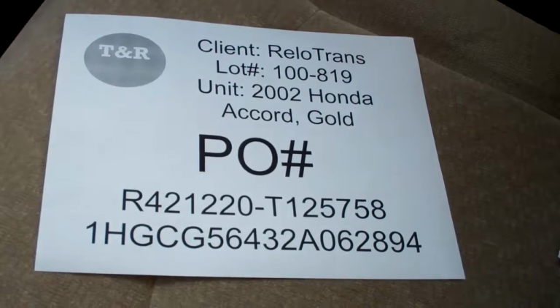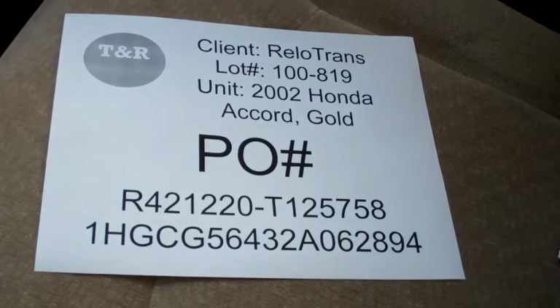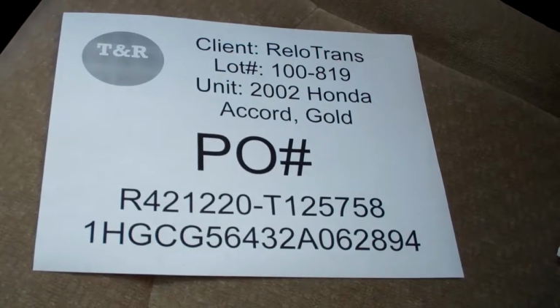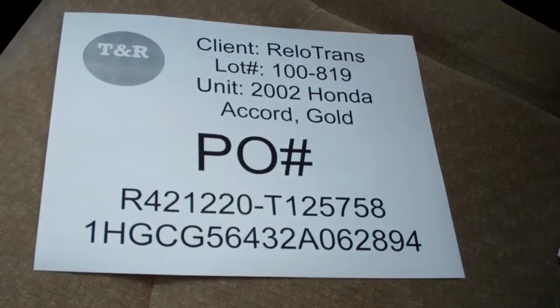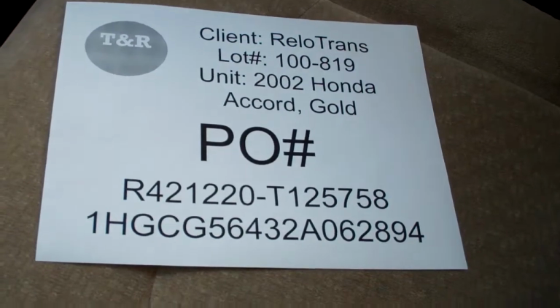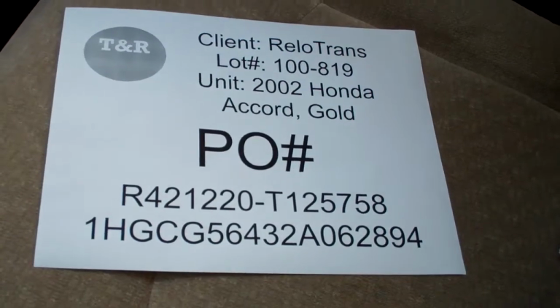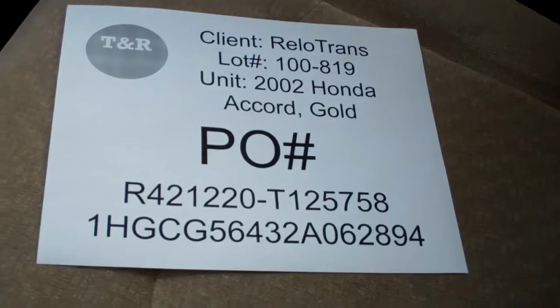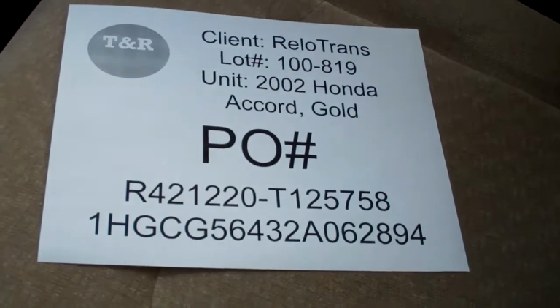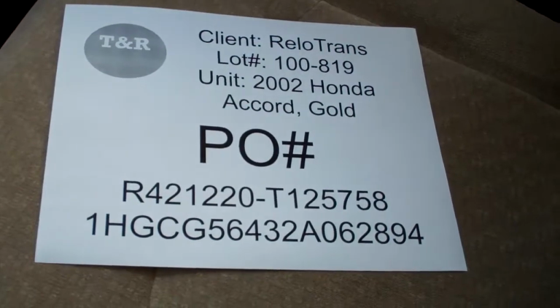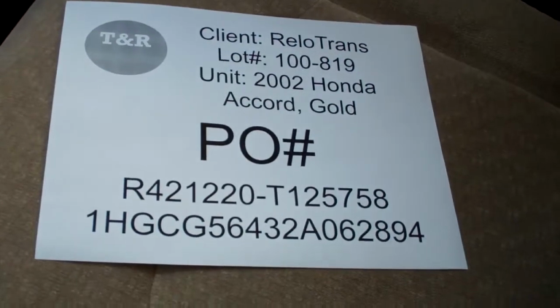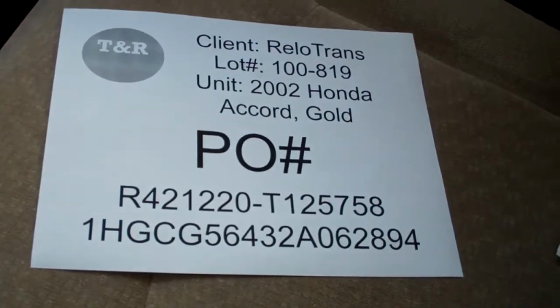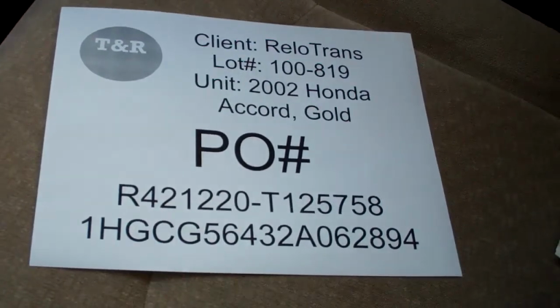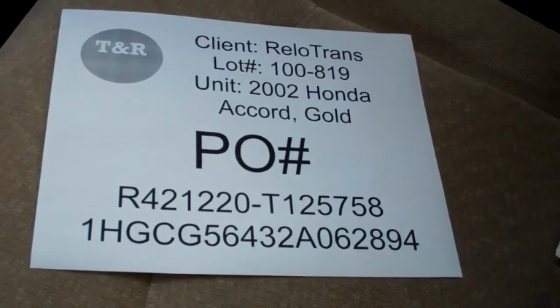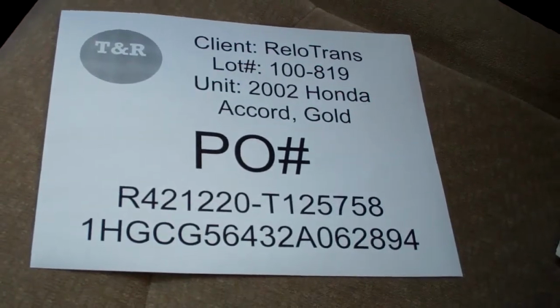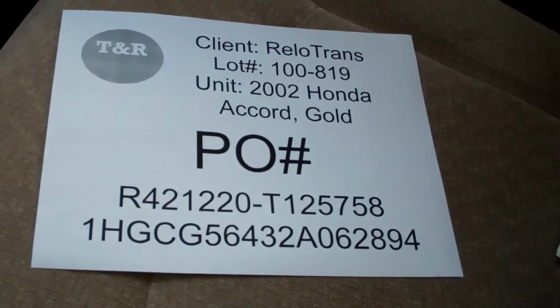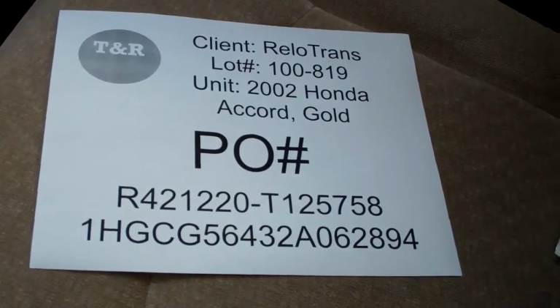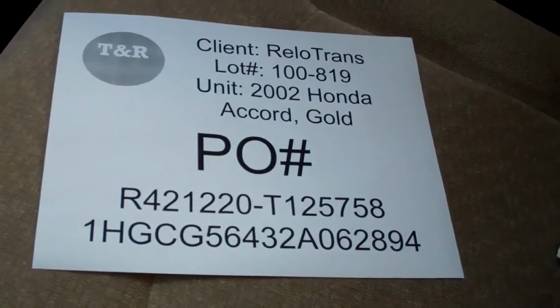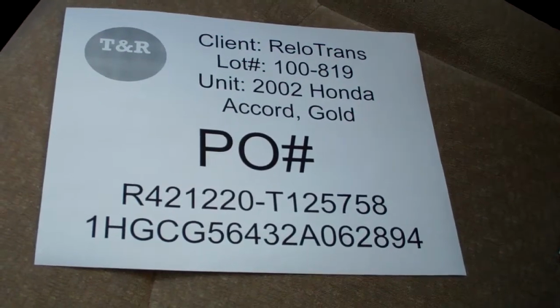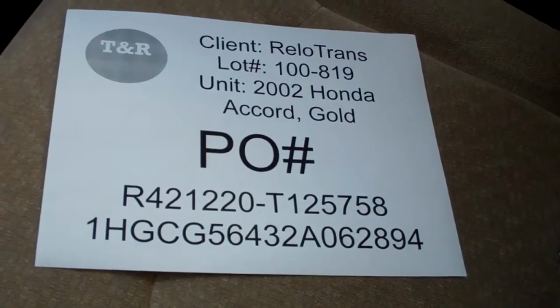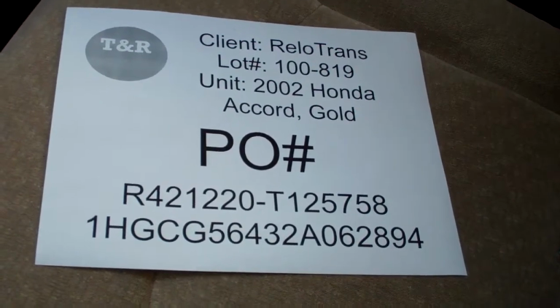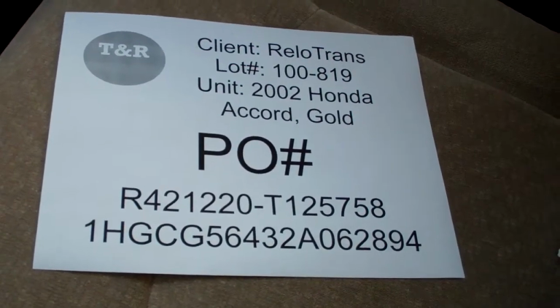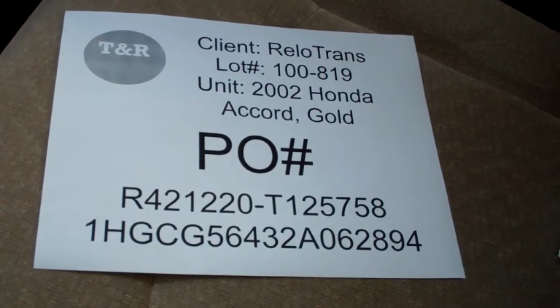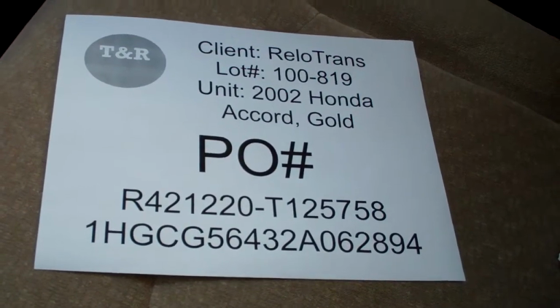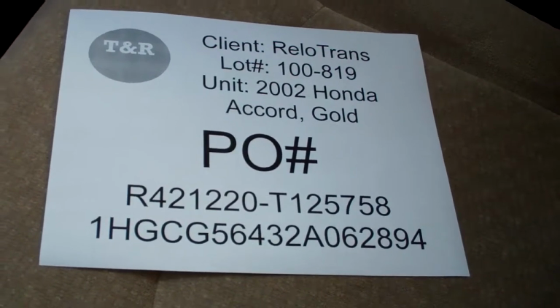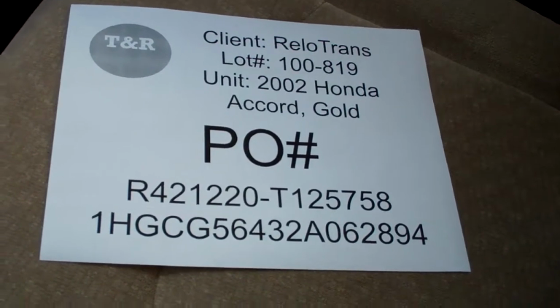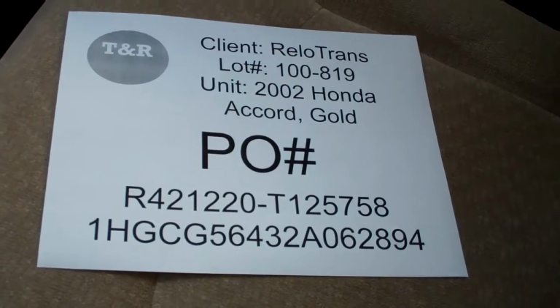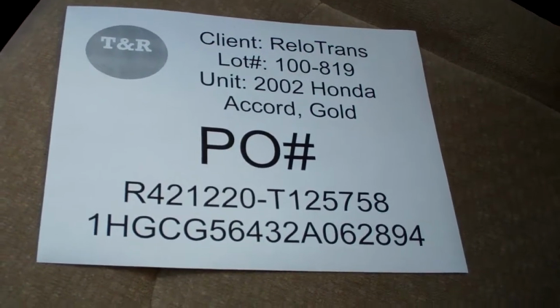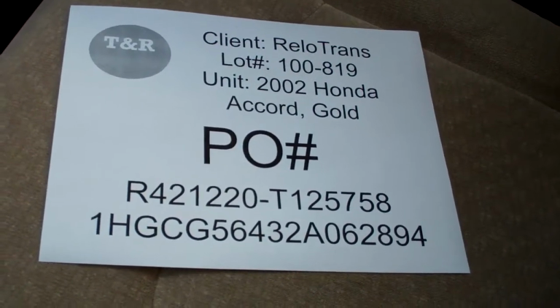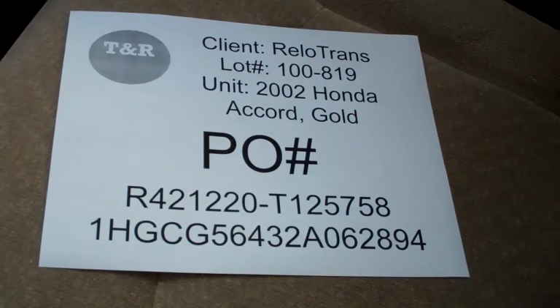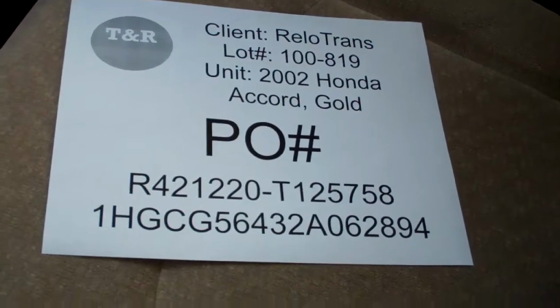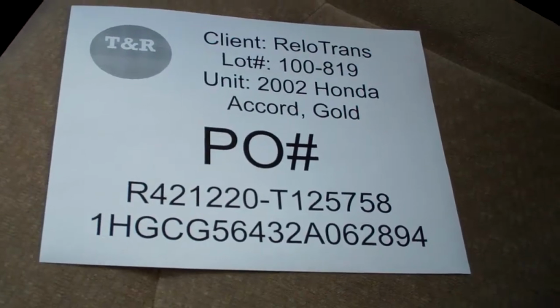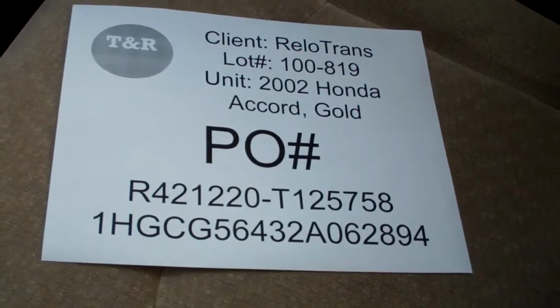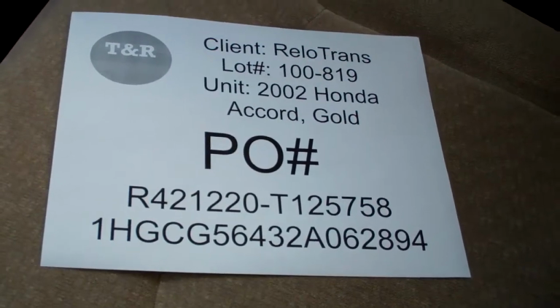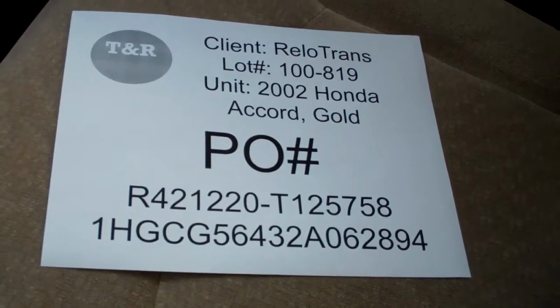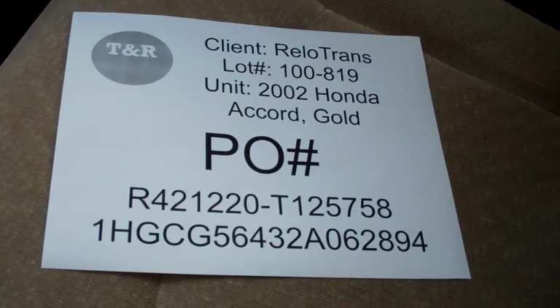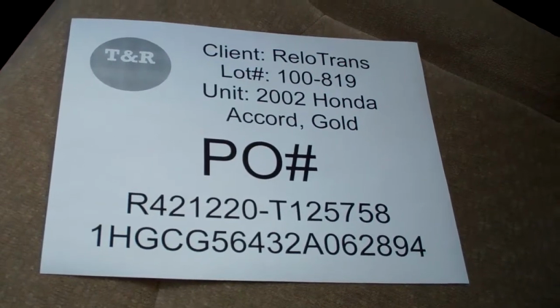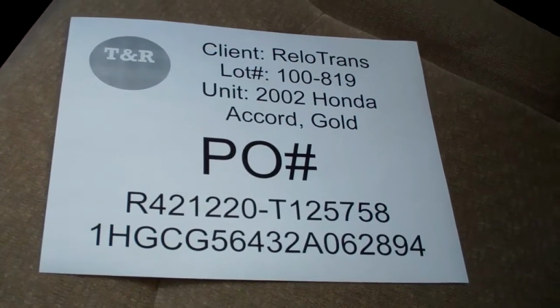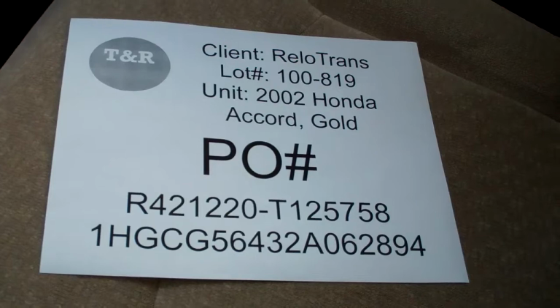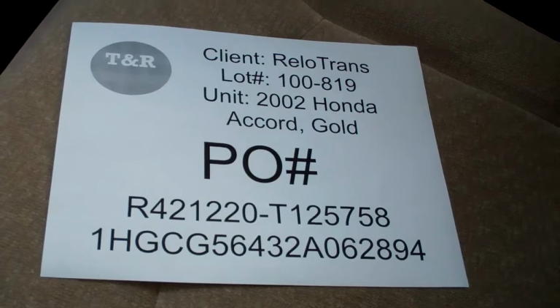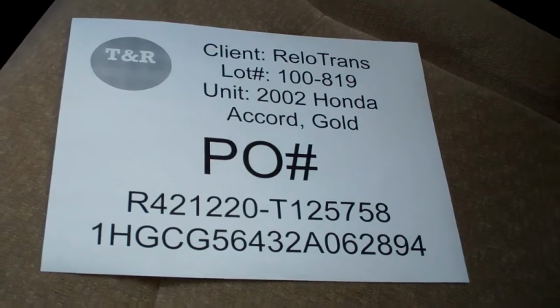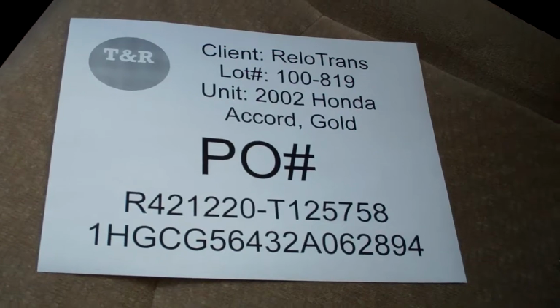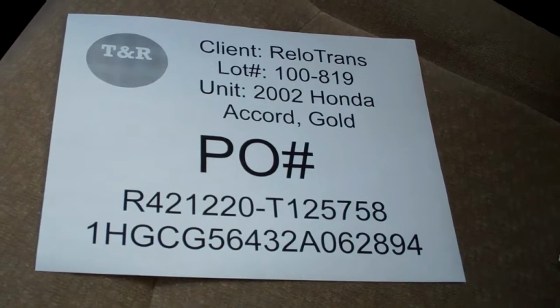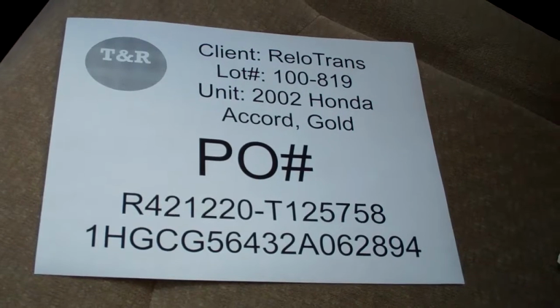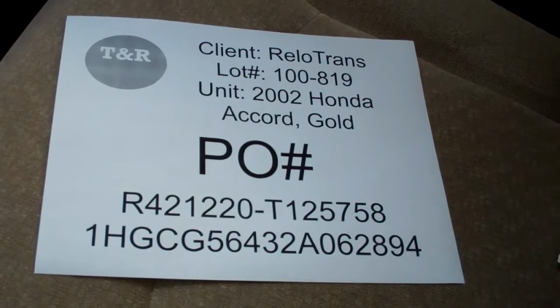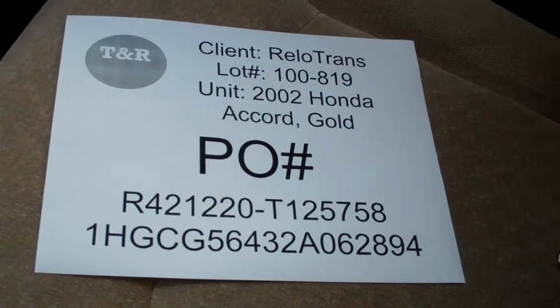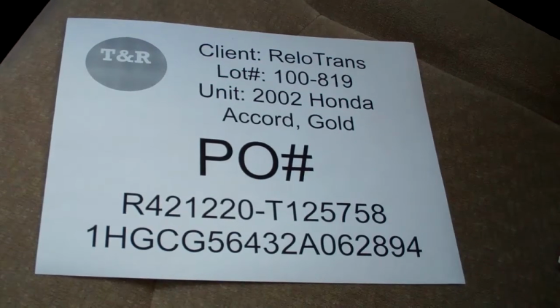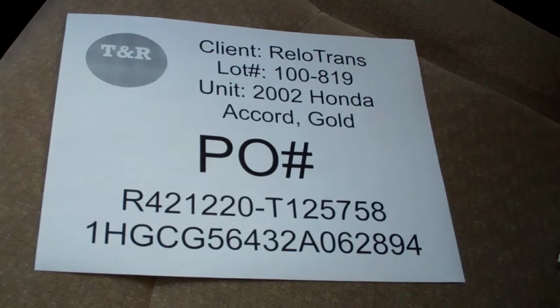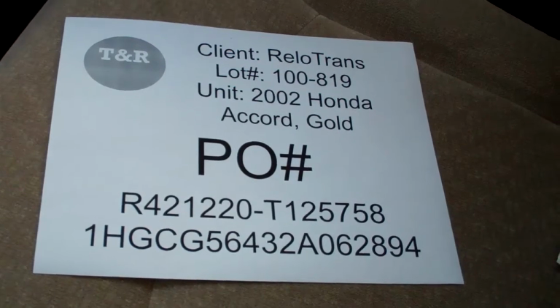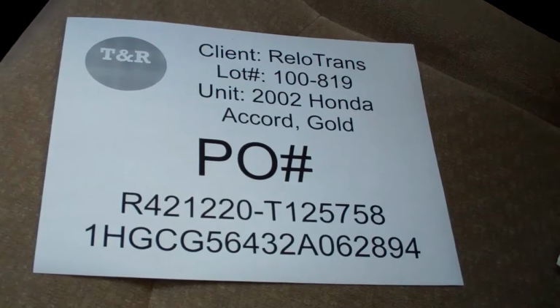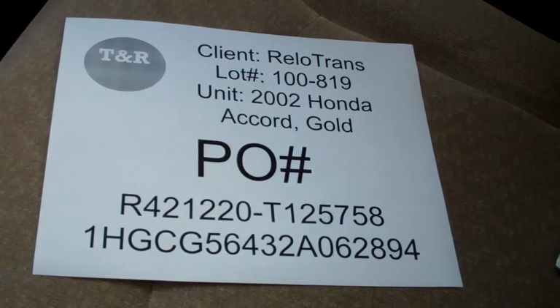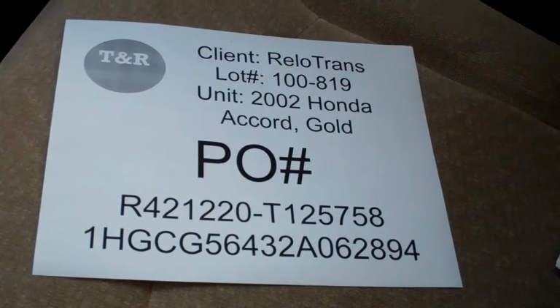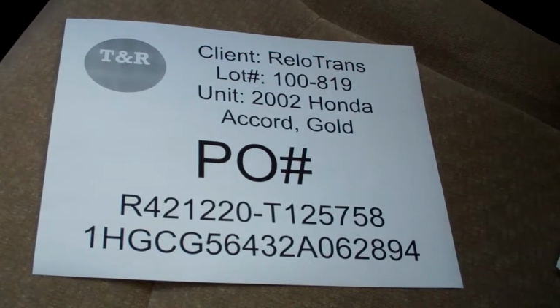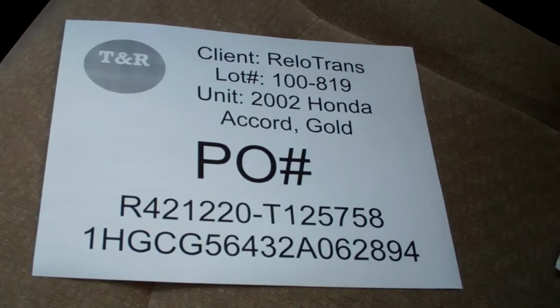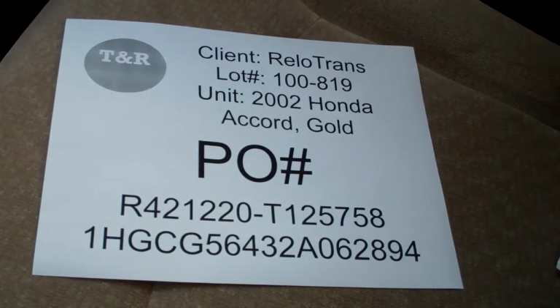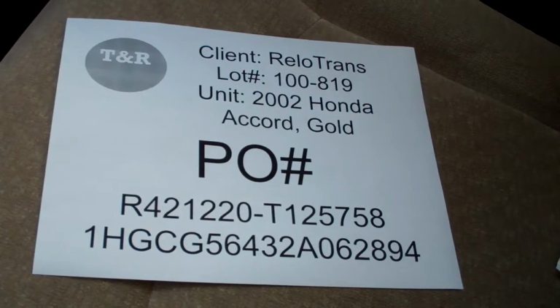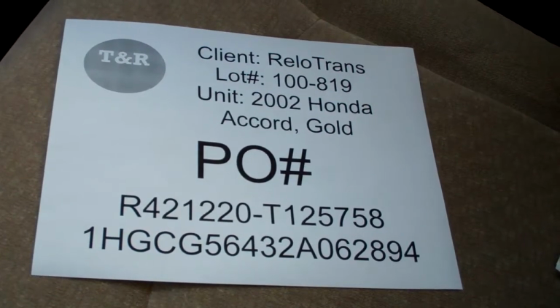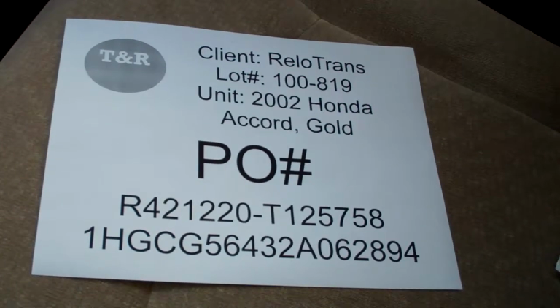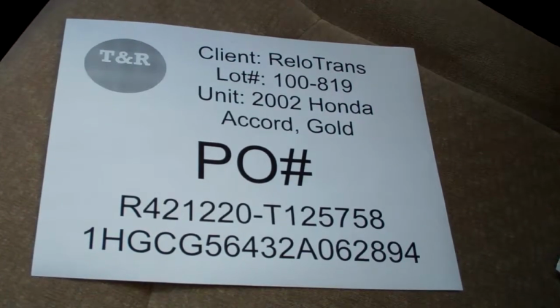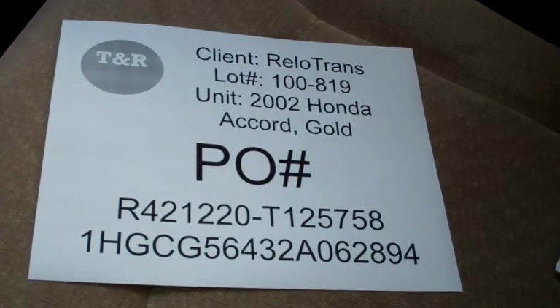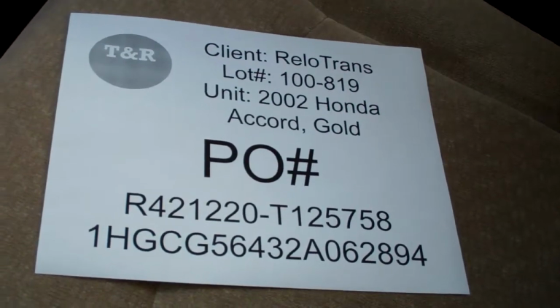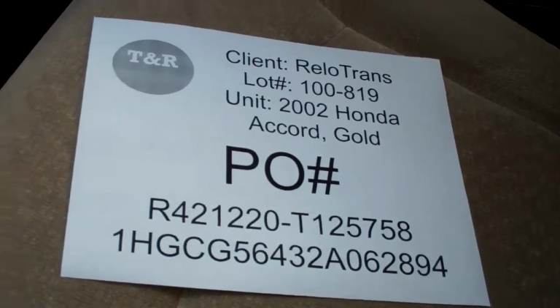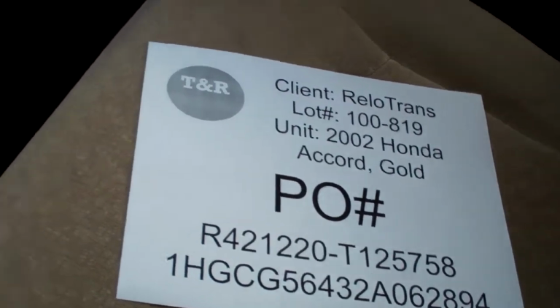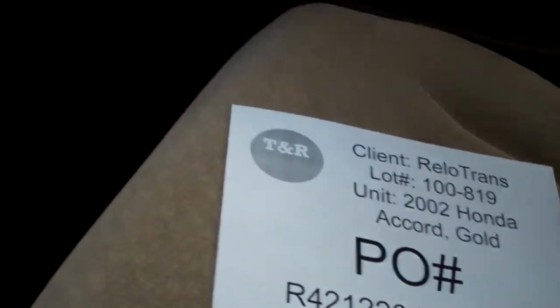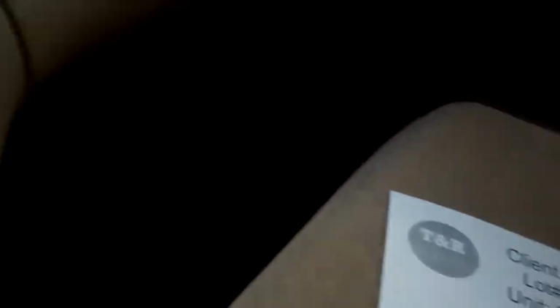This is a video inspection of a Relo Trans 2002 Honda Accord Gold. PO number listed, VIN number listed, lot number listed.